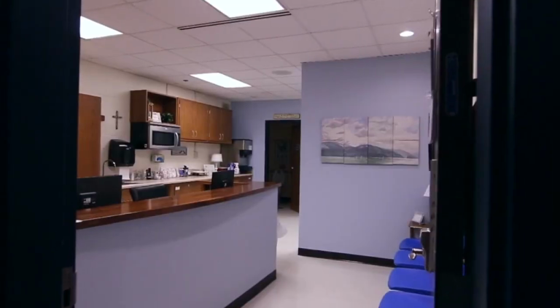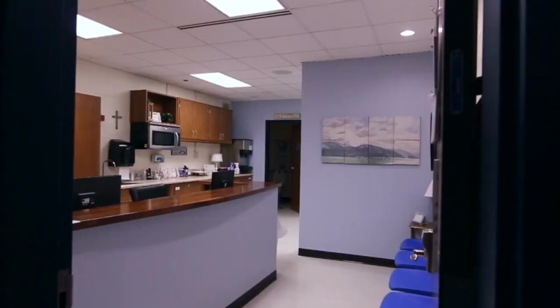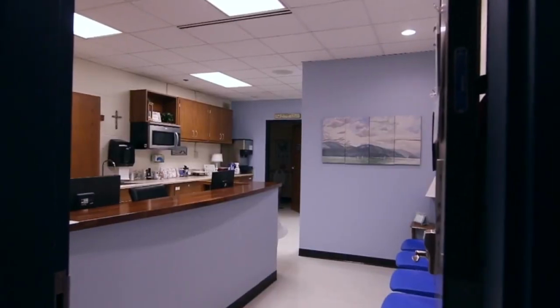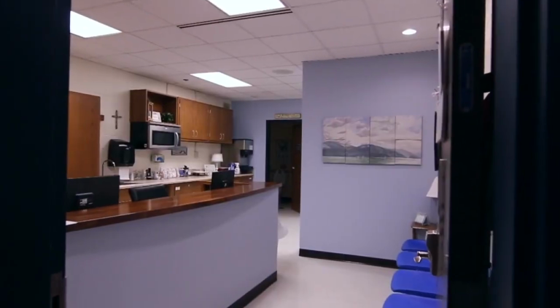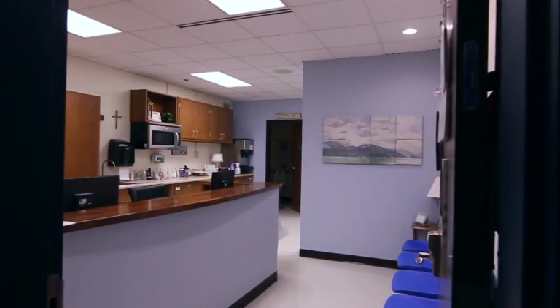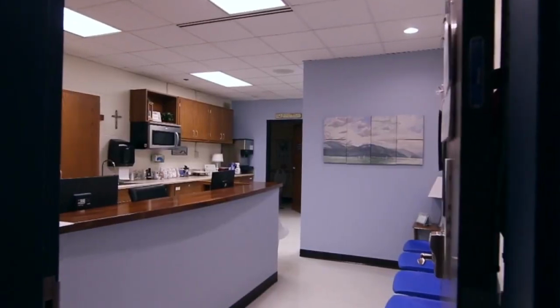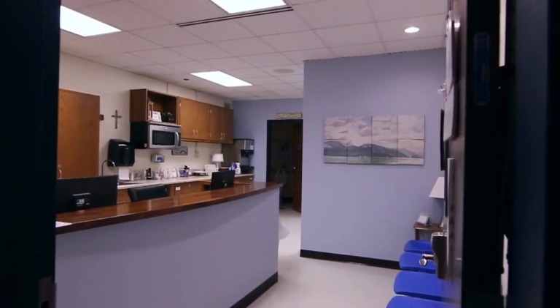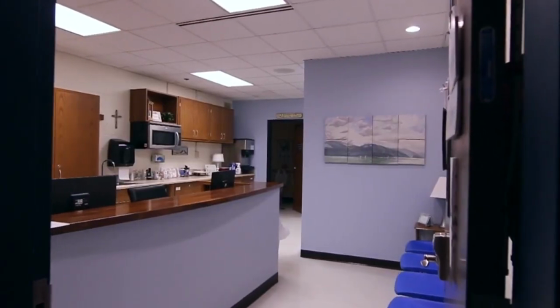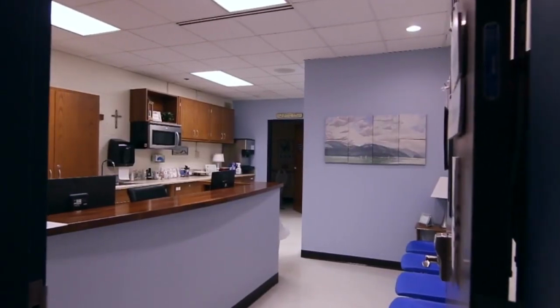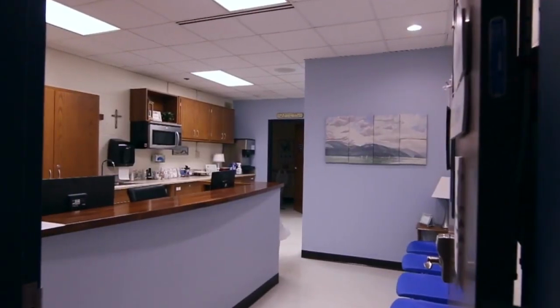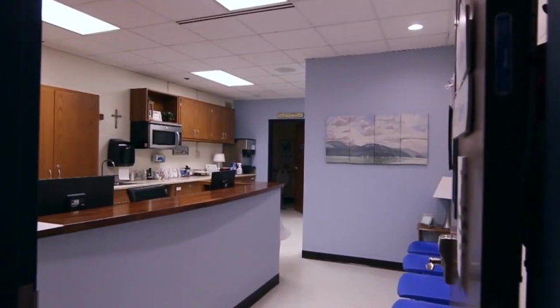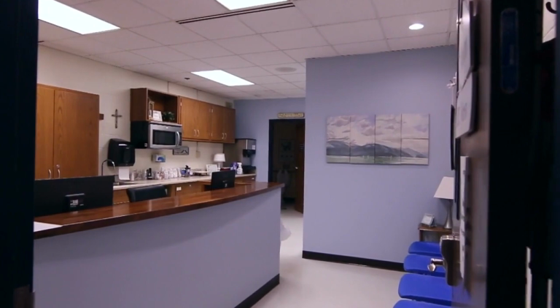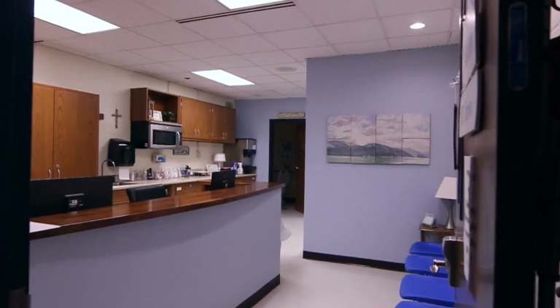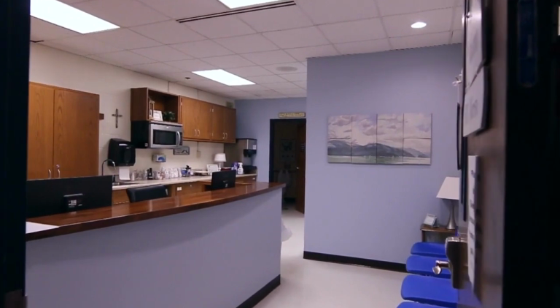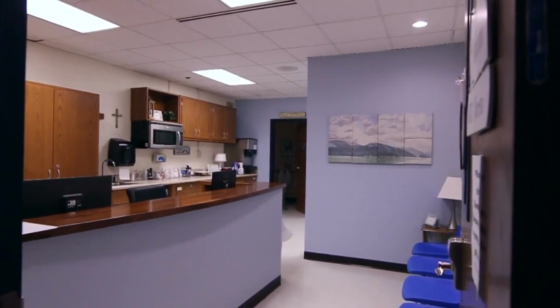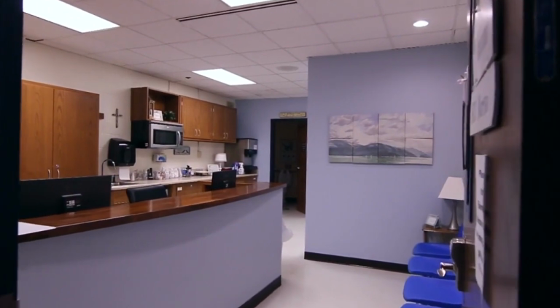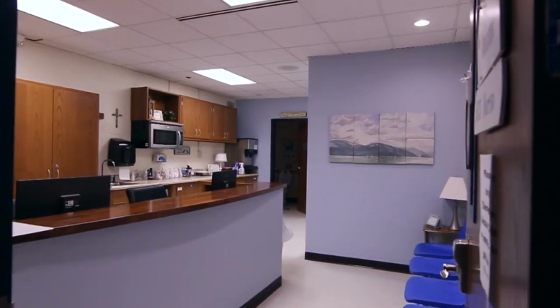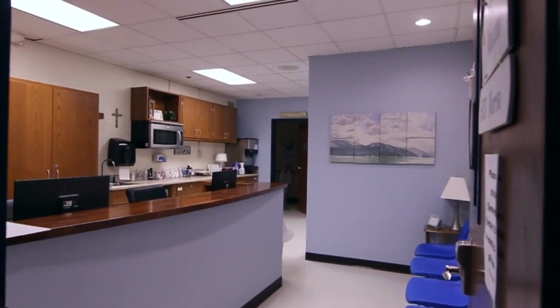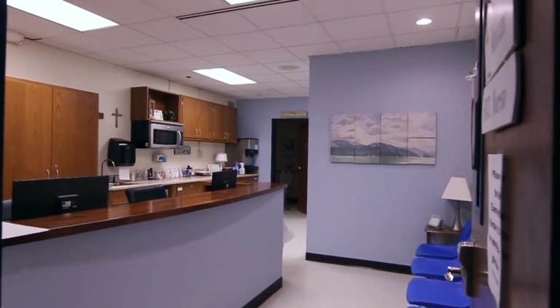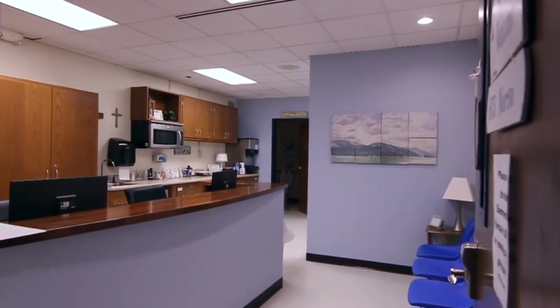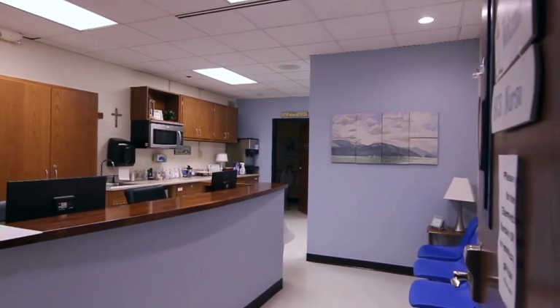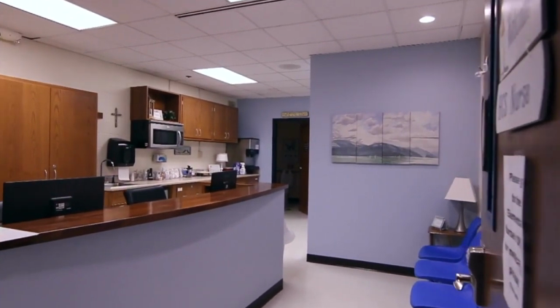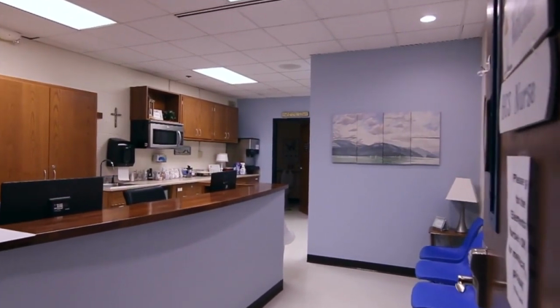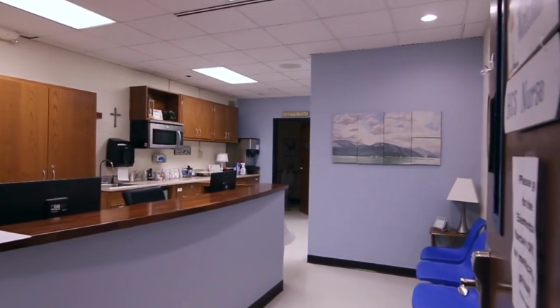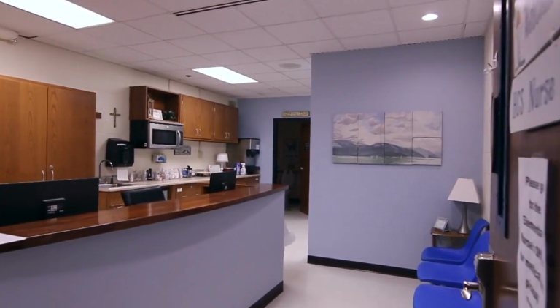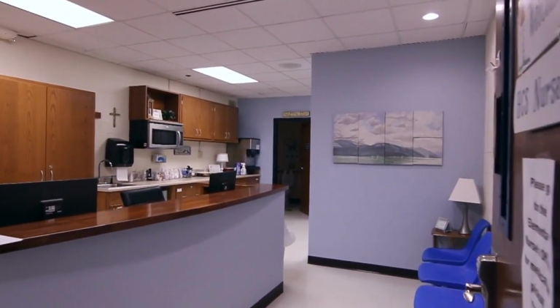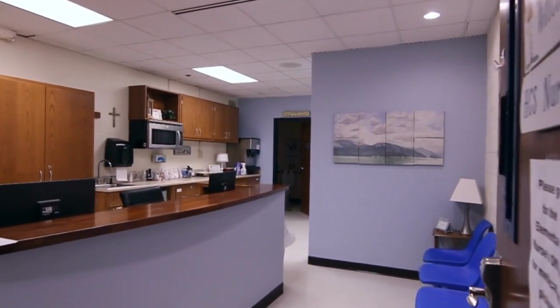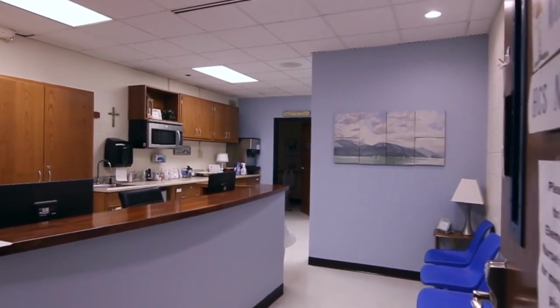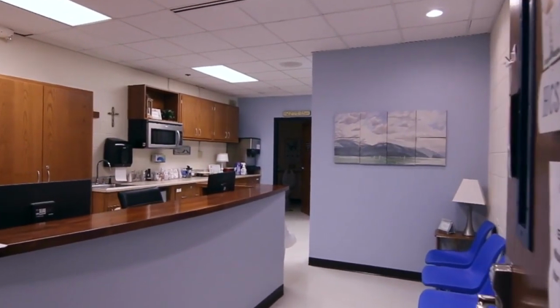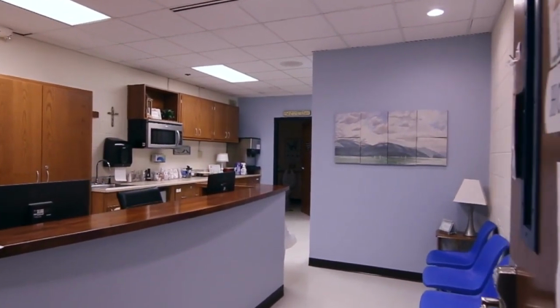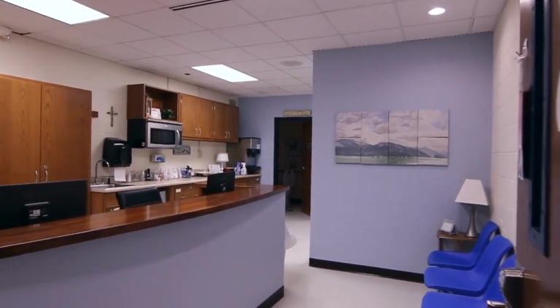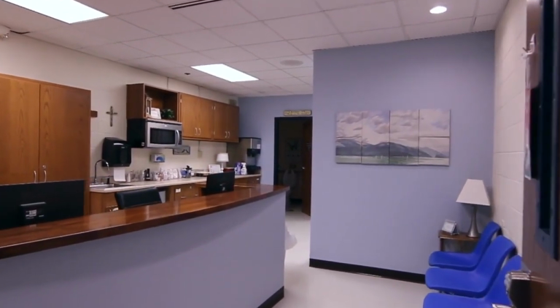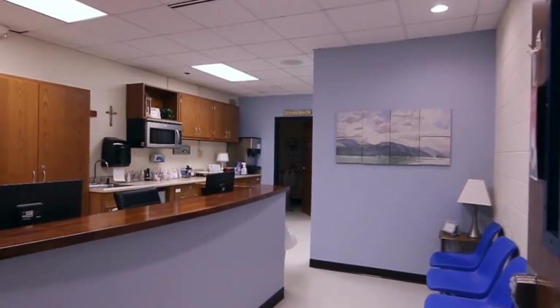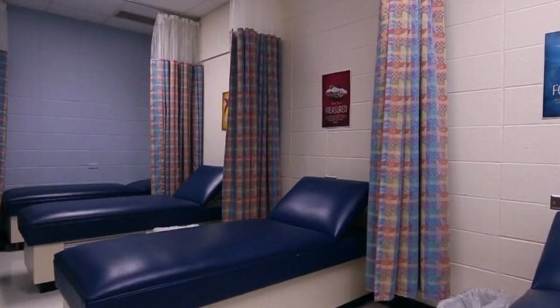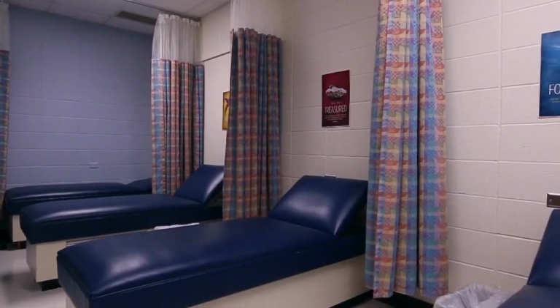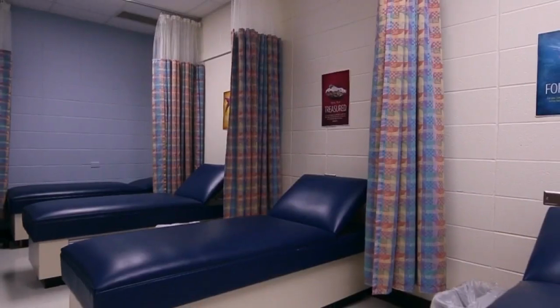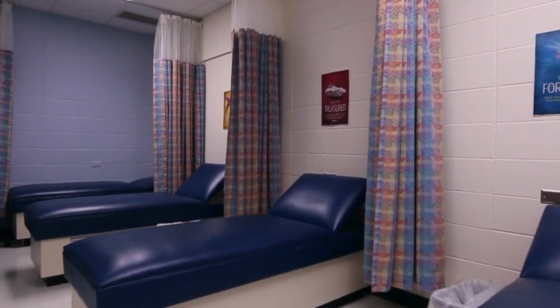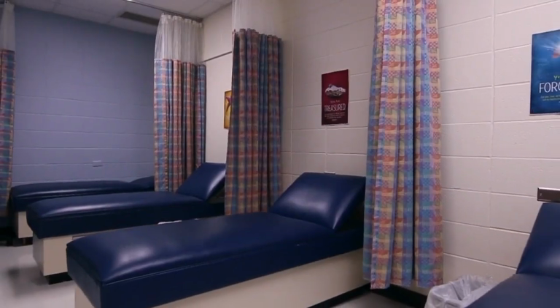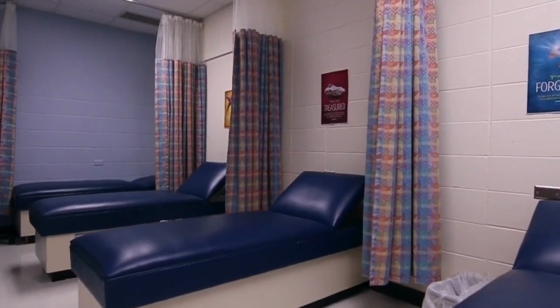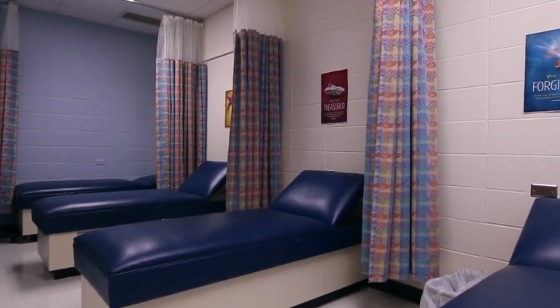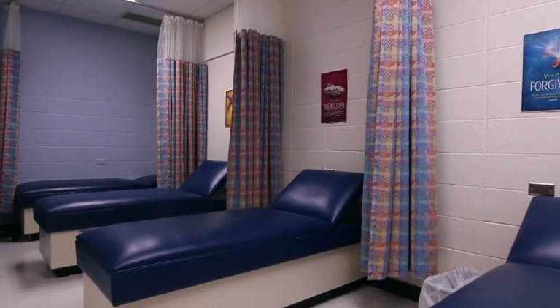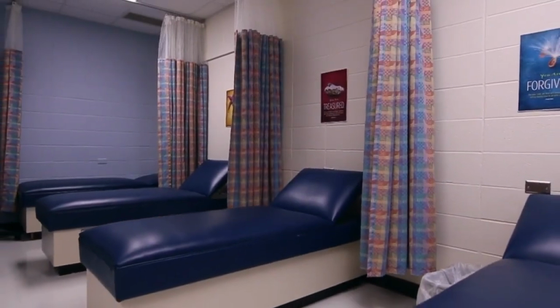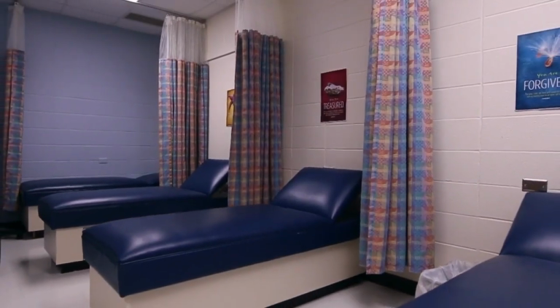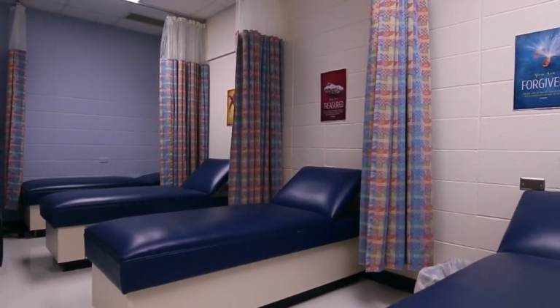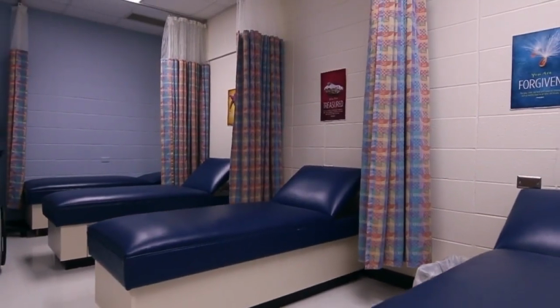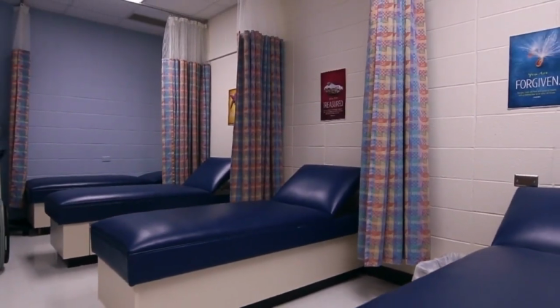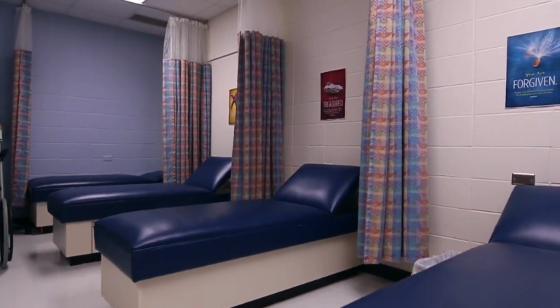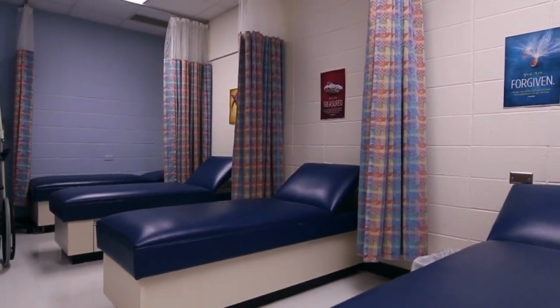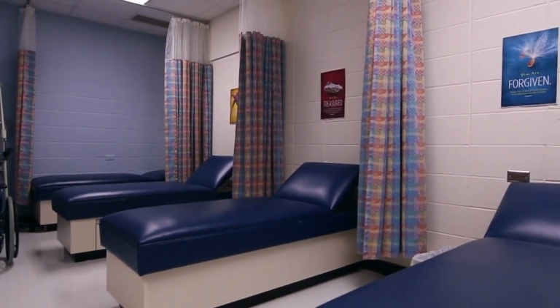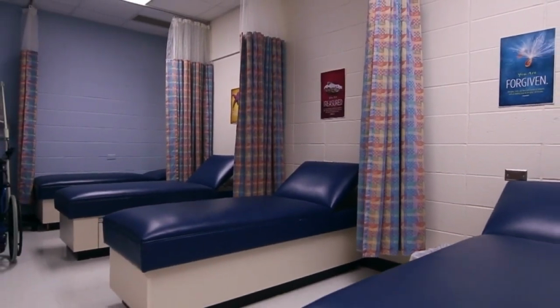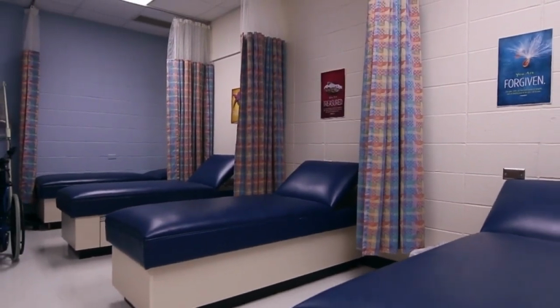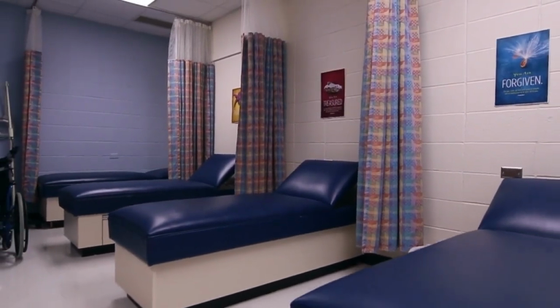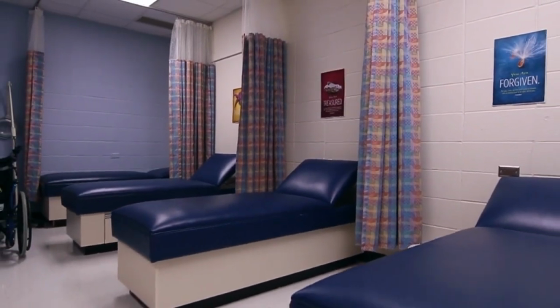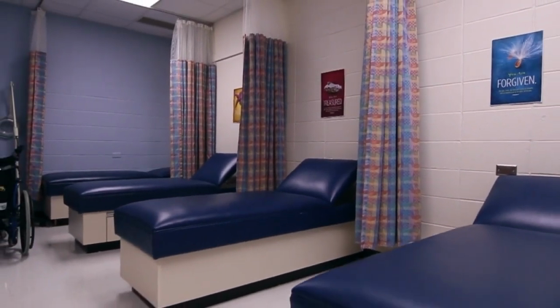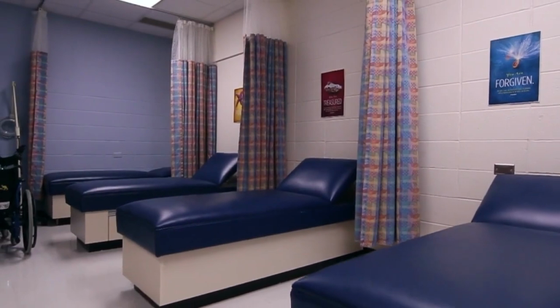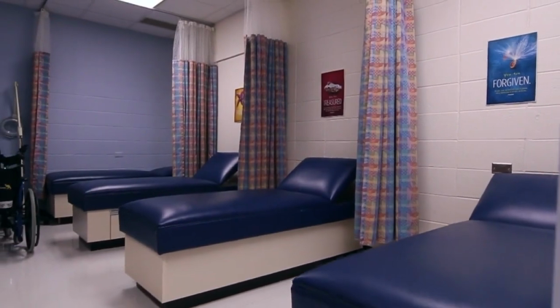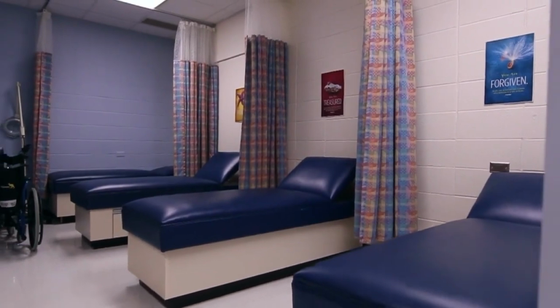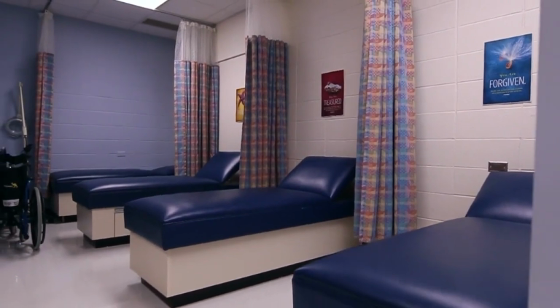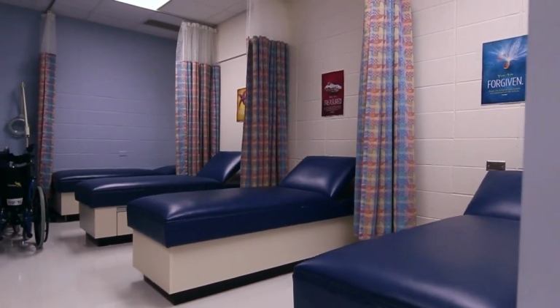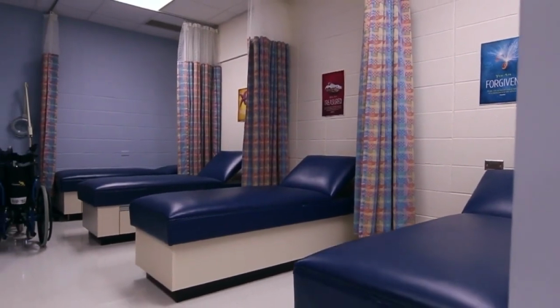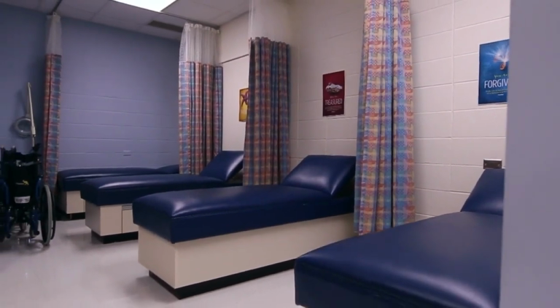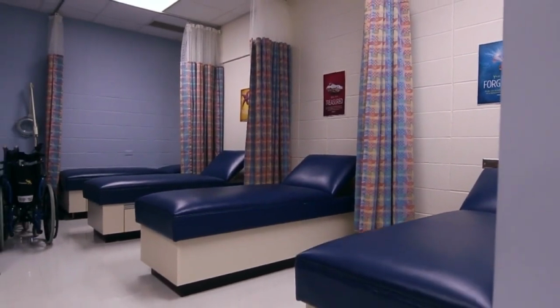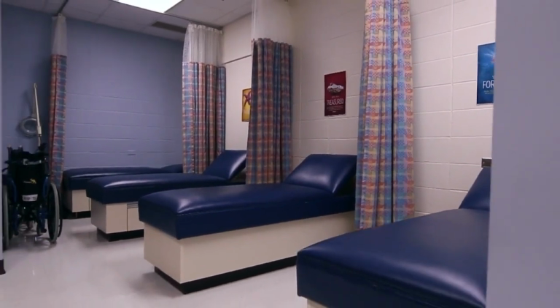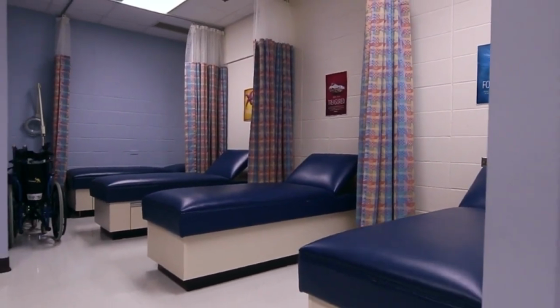We have registered nurses on staff providing daily care for our students, including those who need medication distributed during the day.